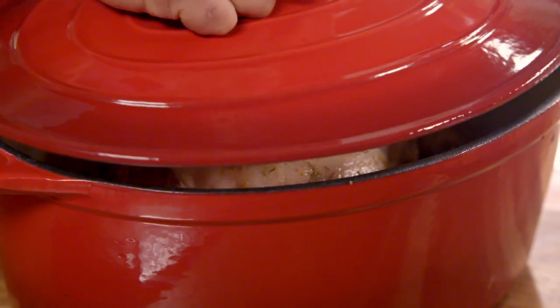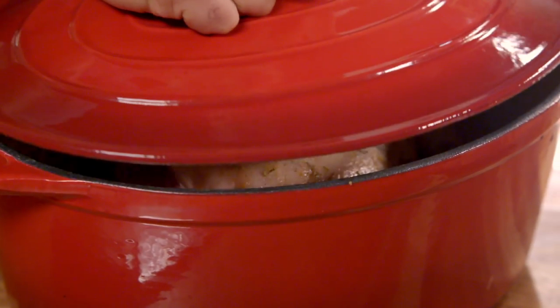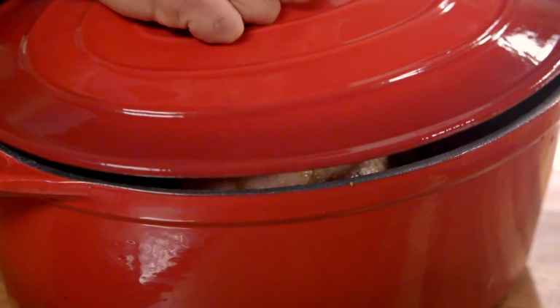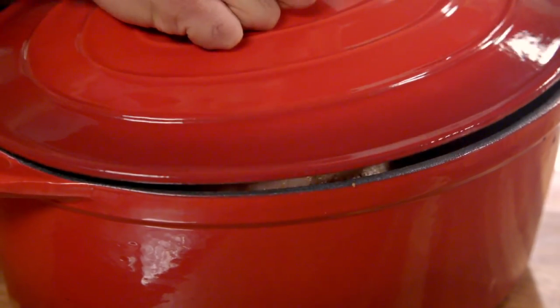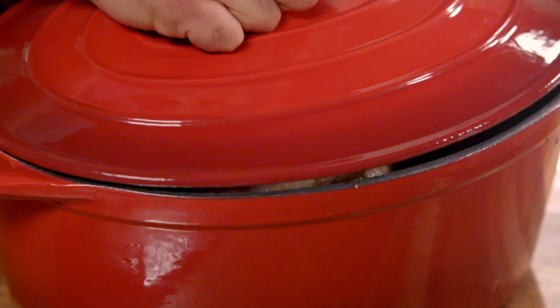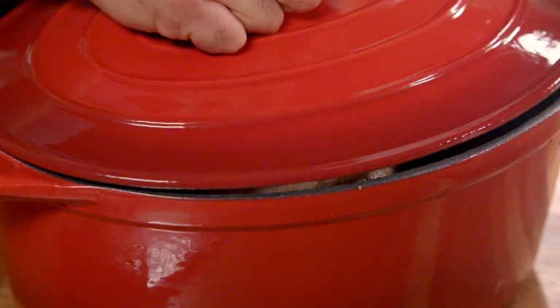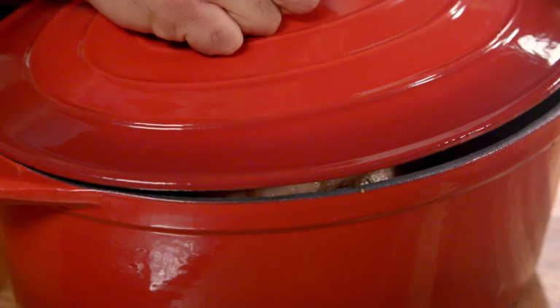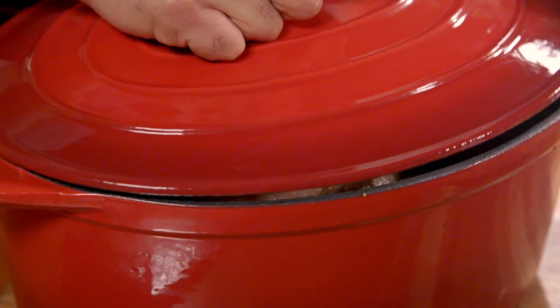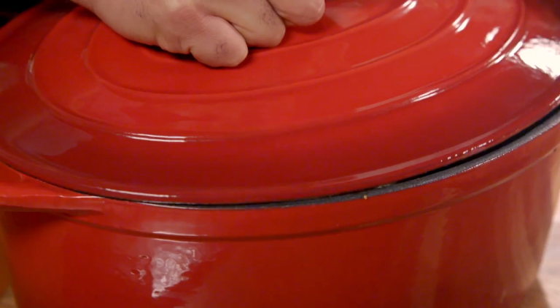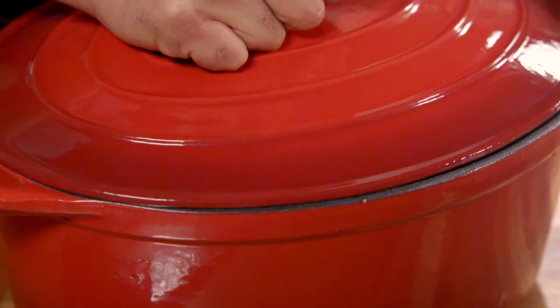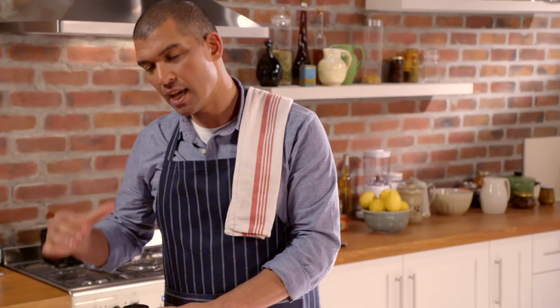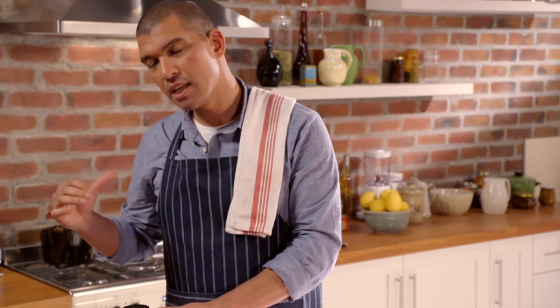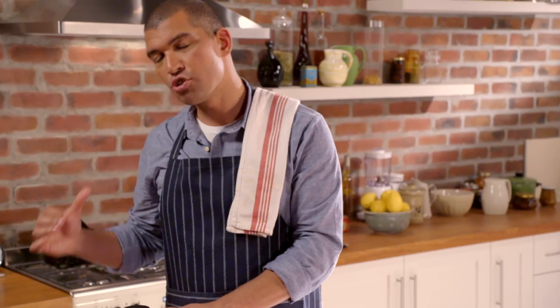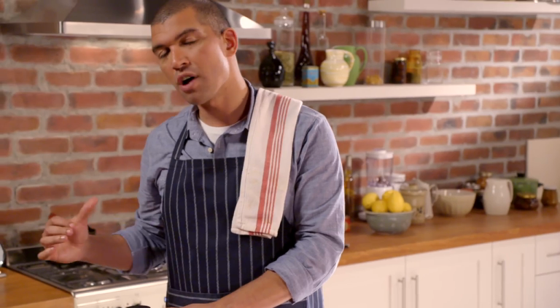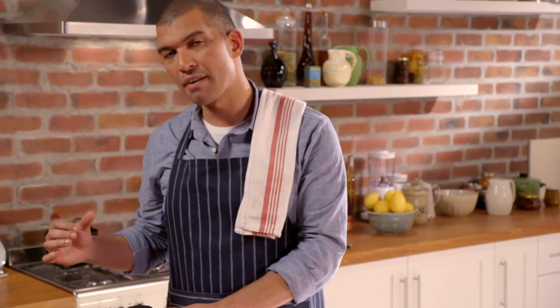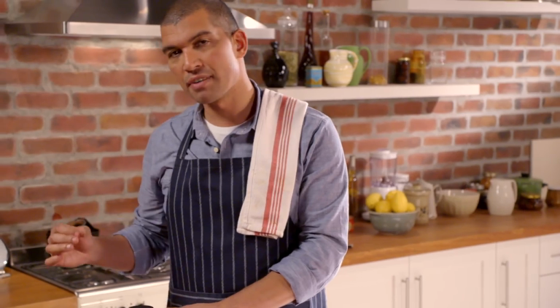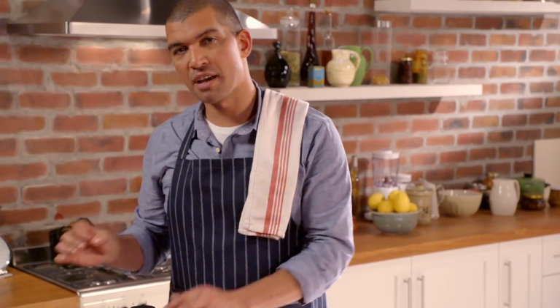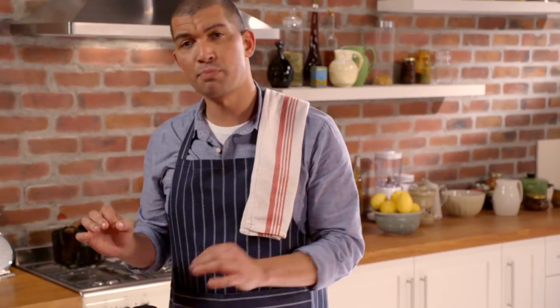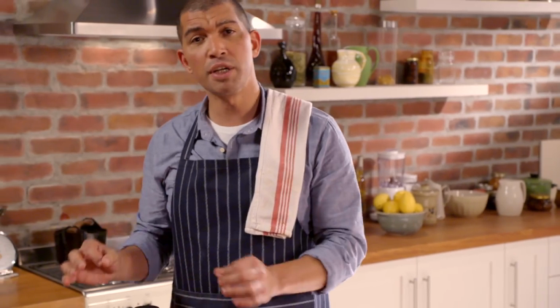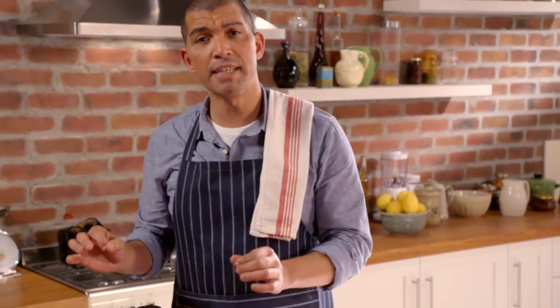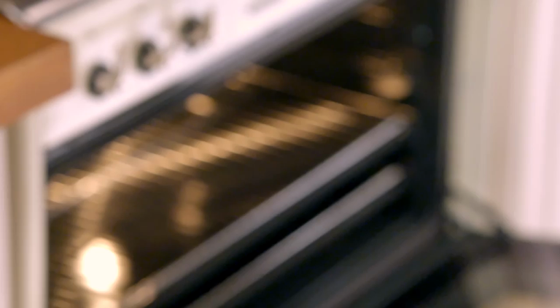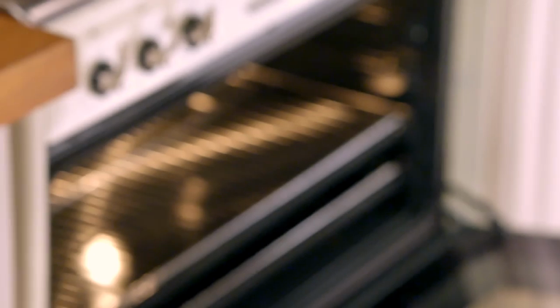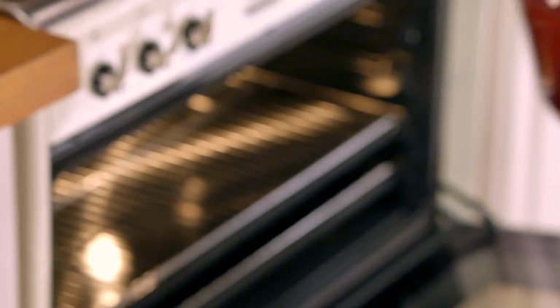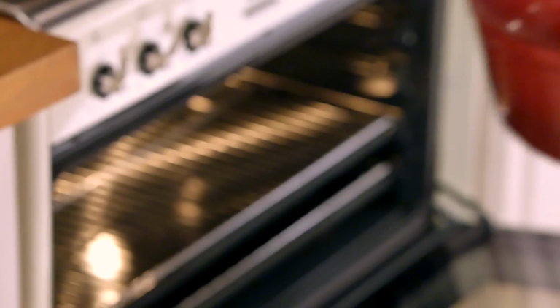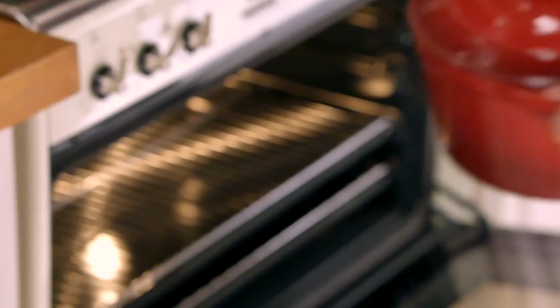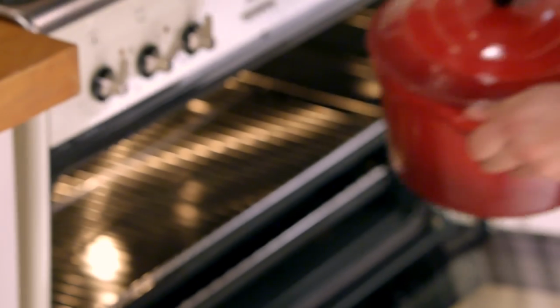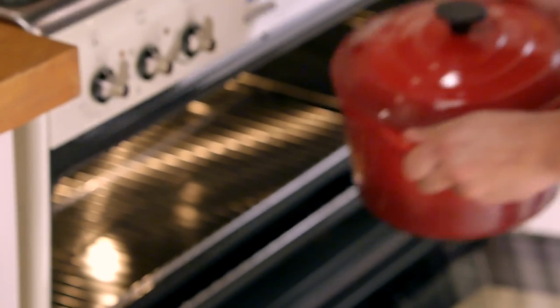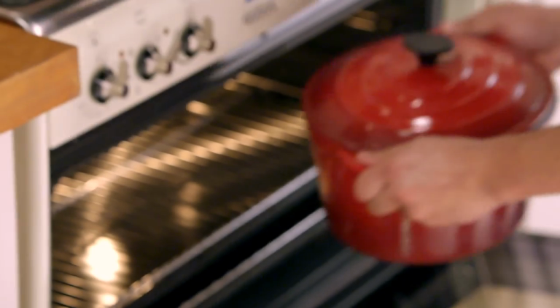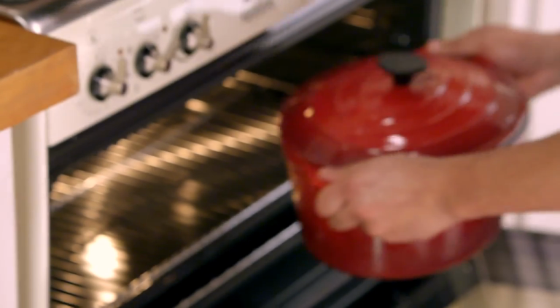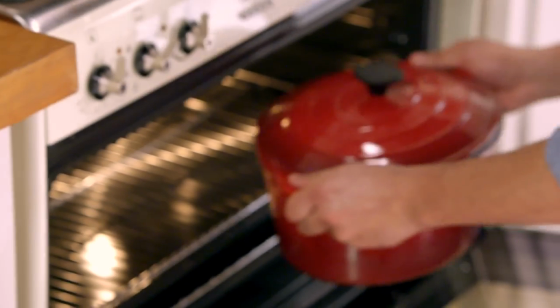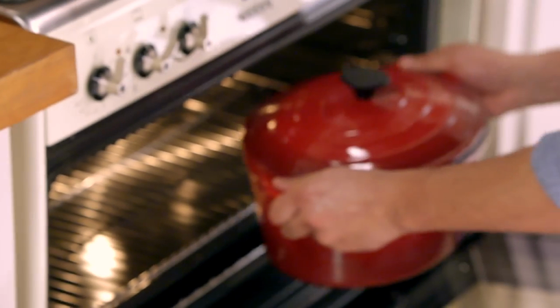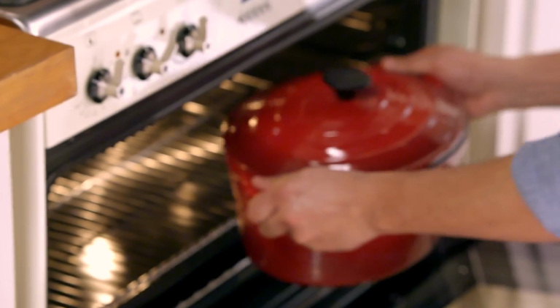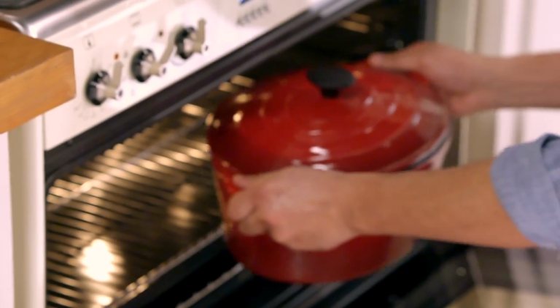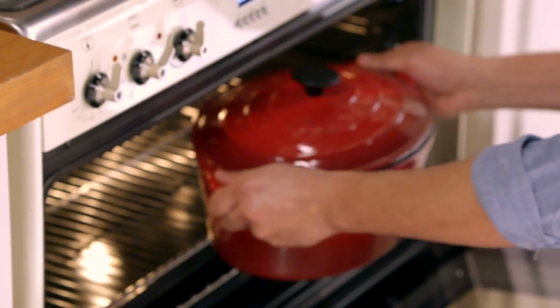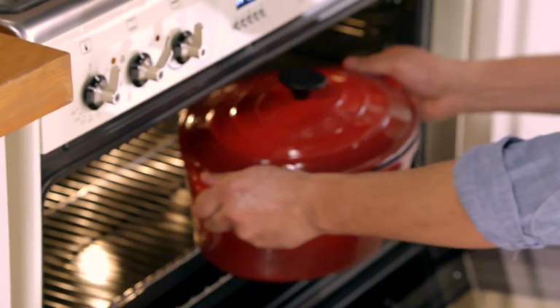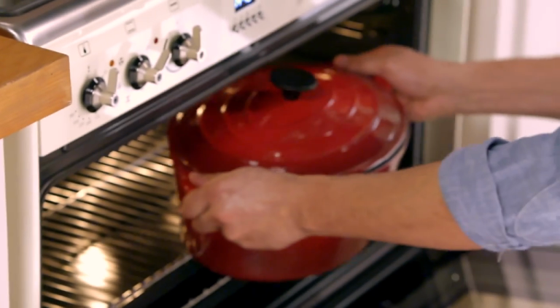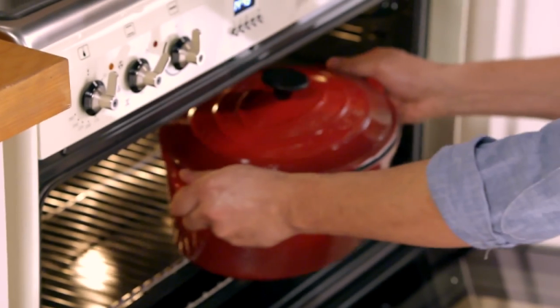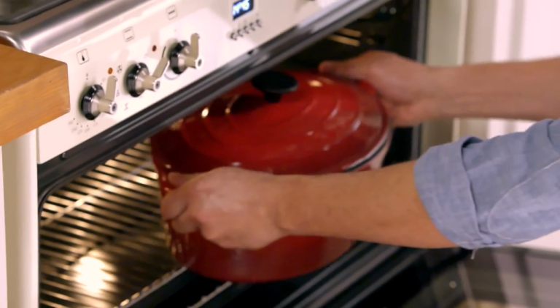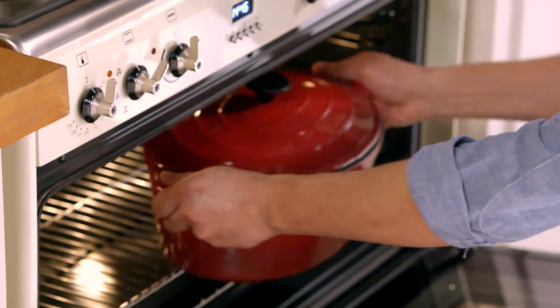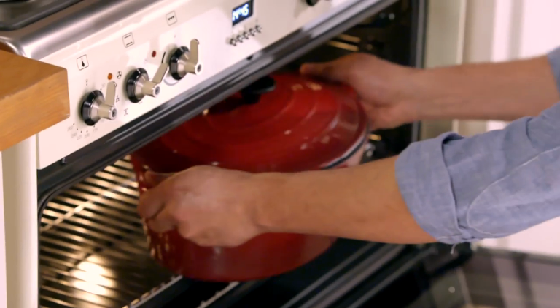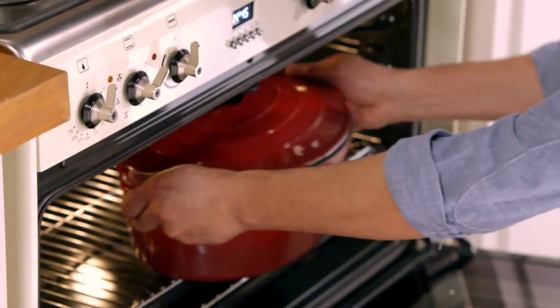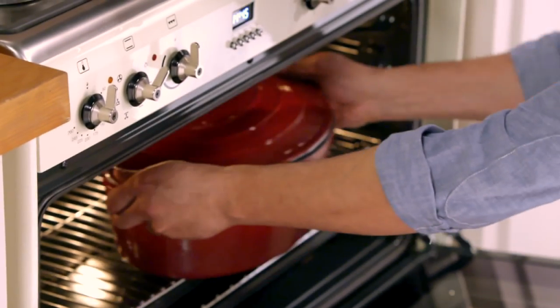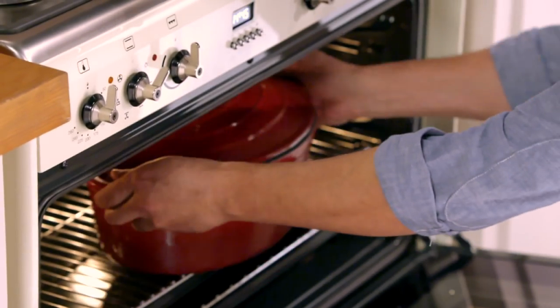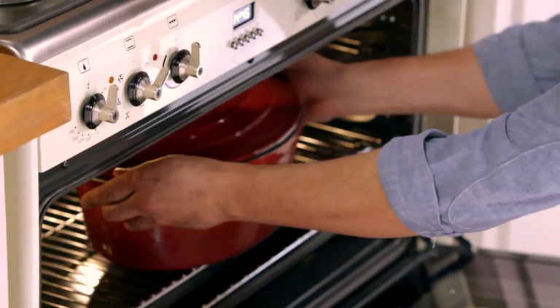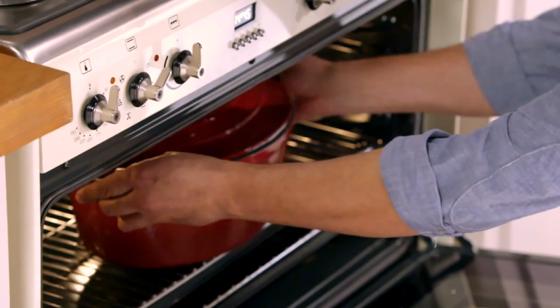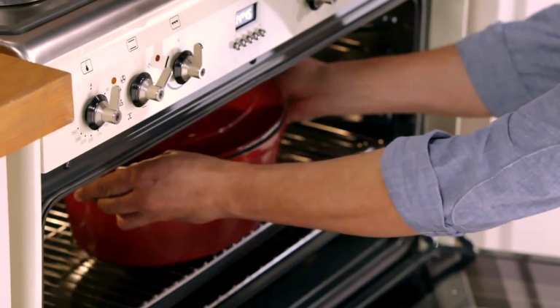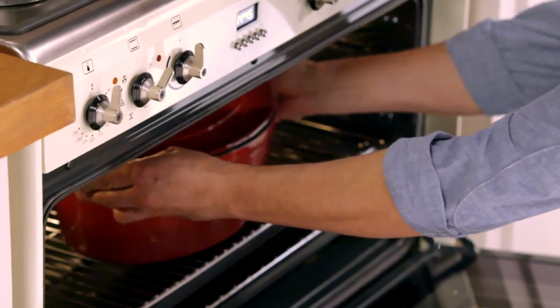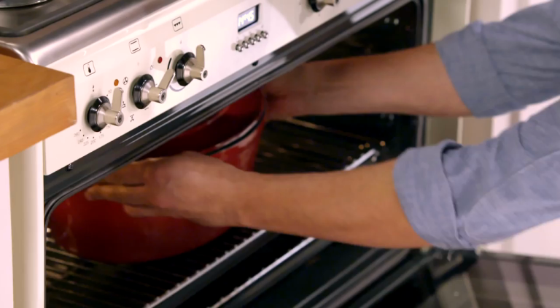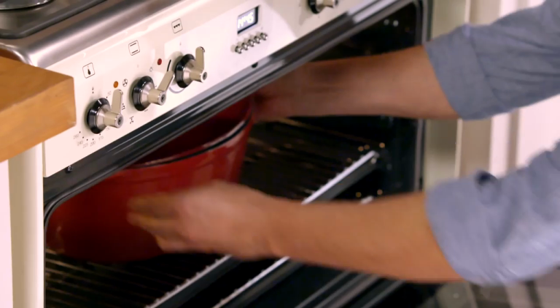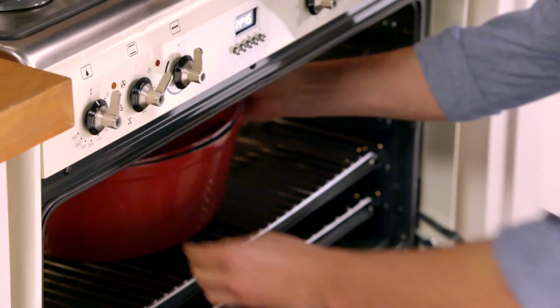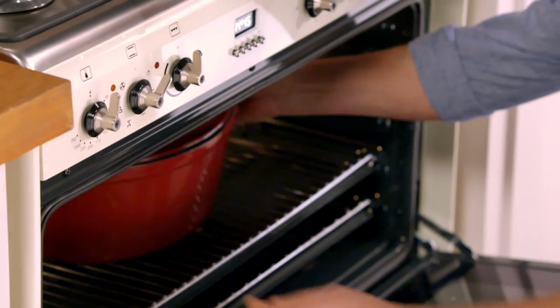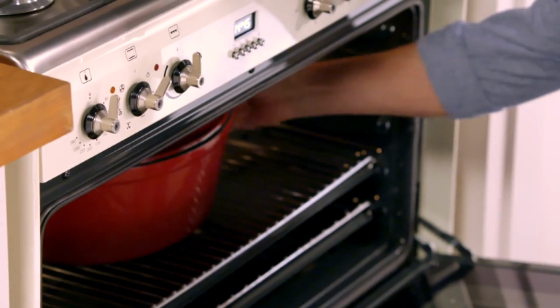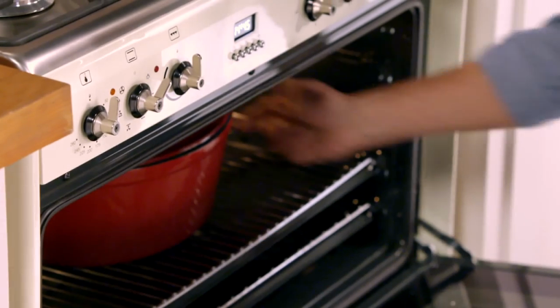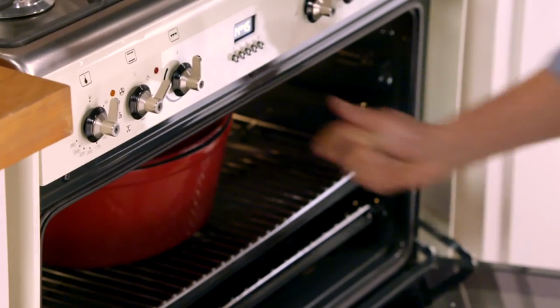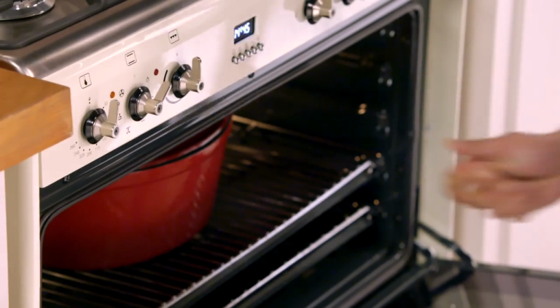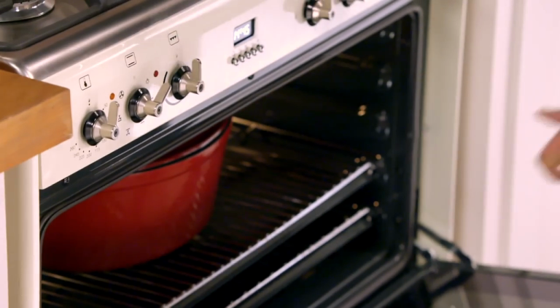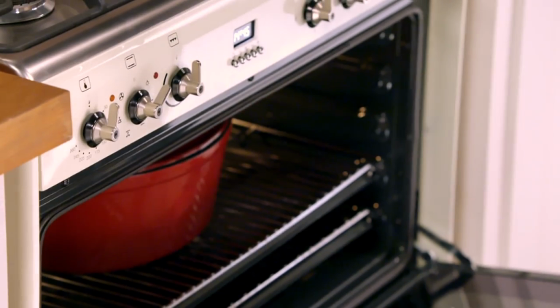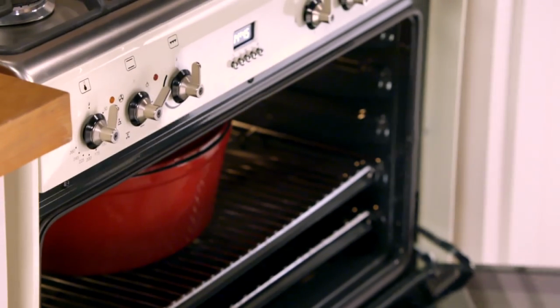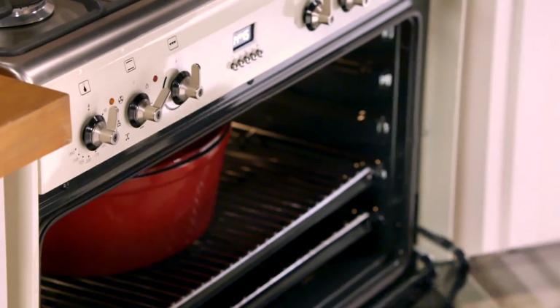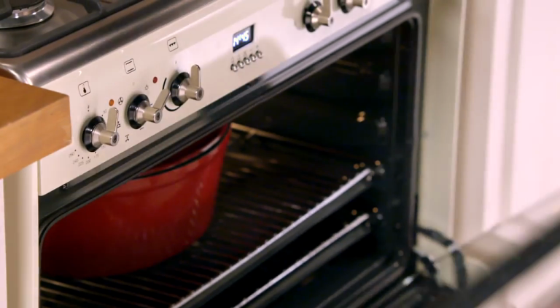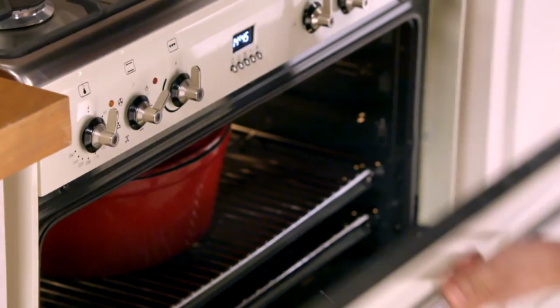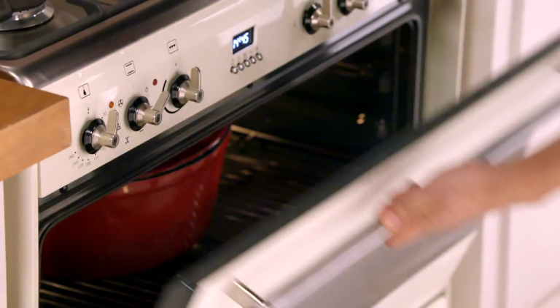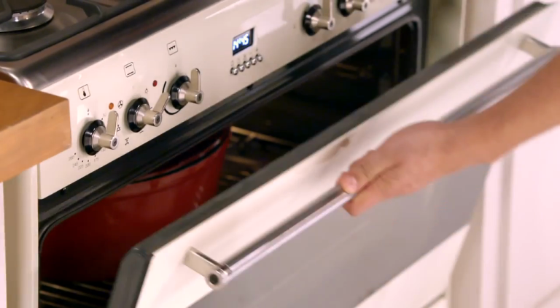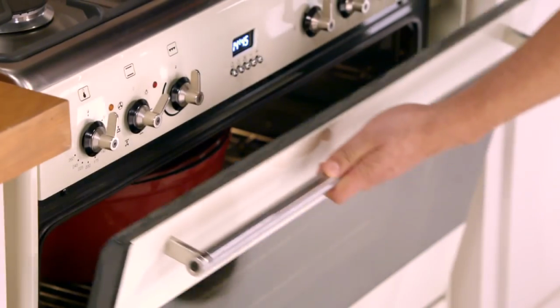The lamb is going to go into the oven — I've preheated it to 120 degrees Celsius. I'll braise it for about three hours.